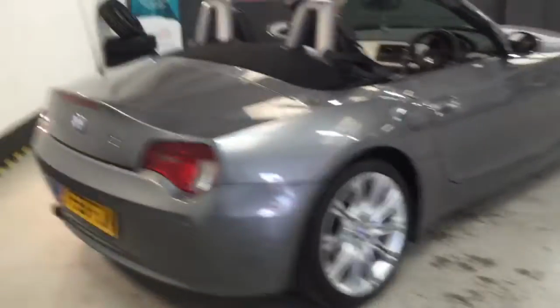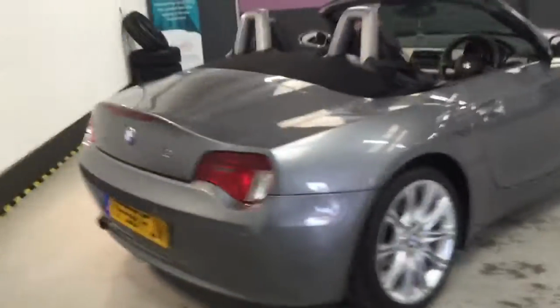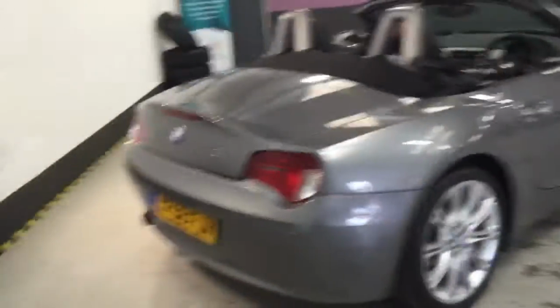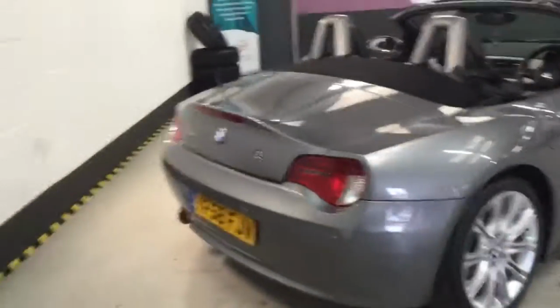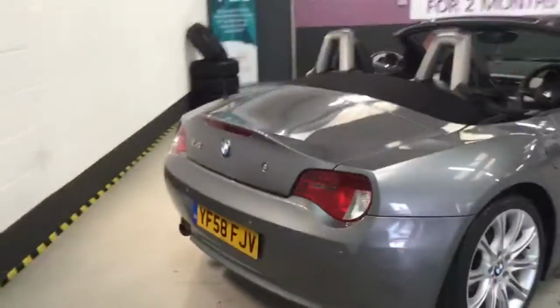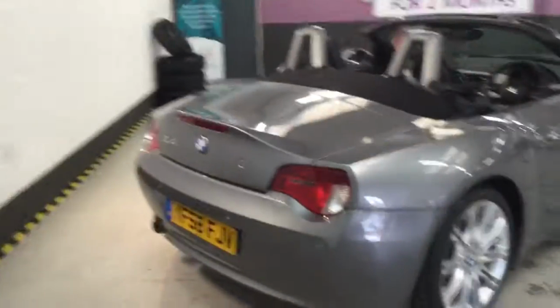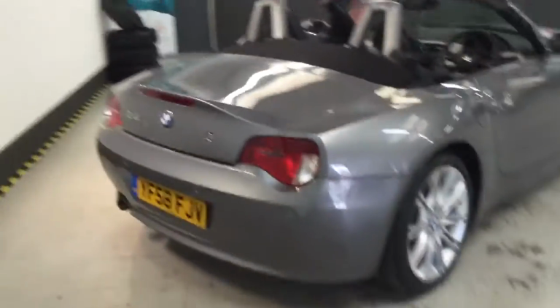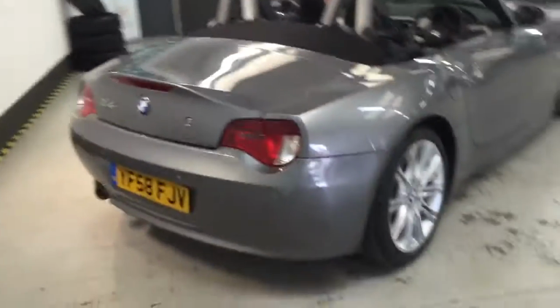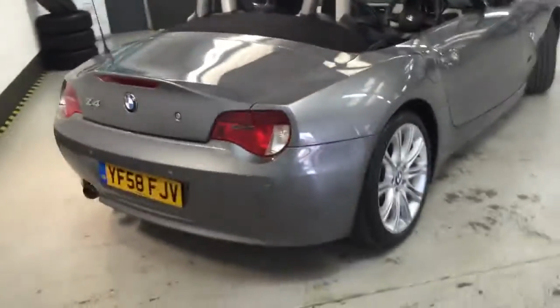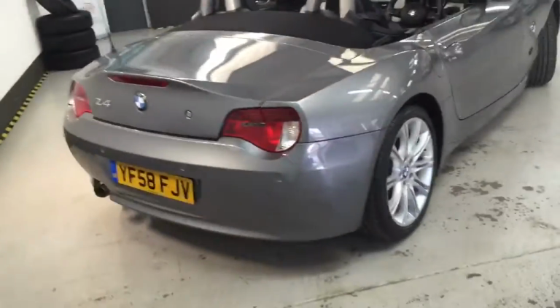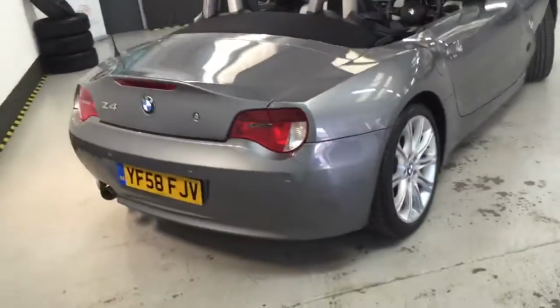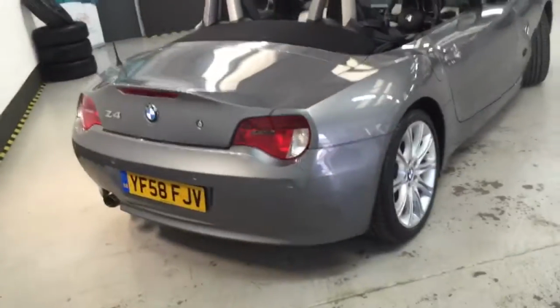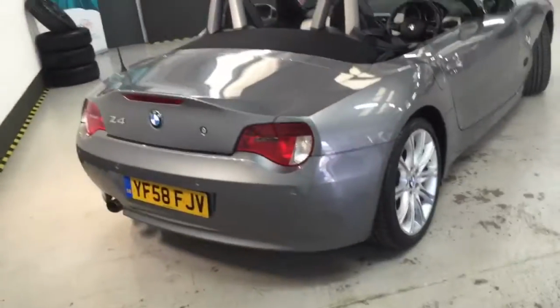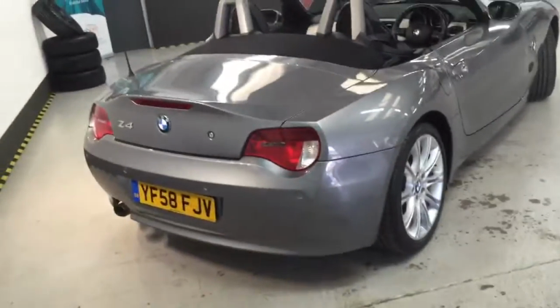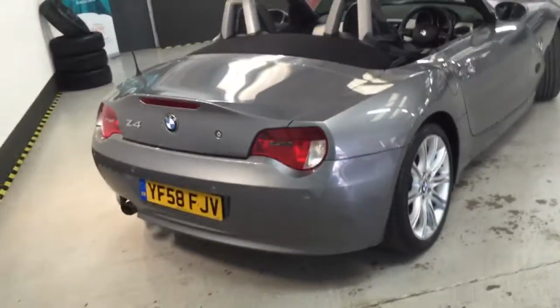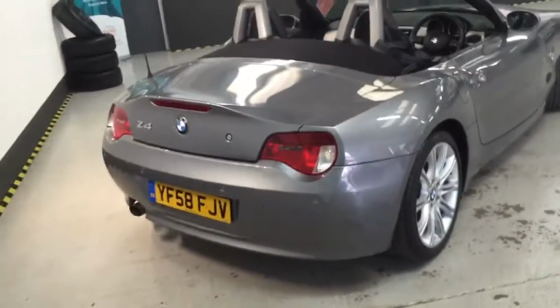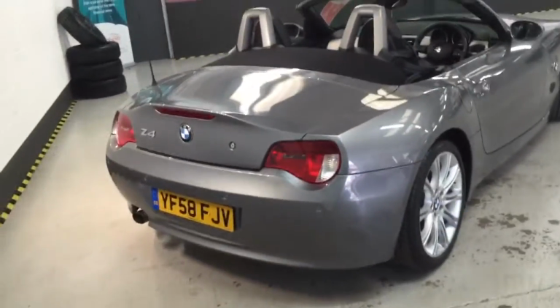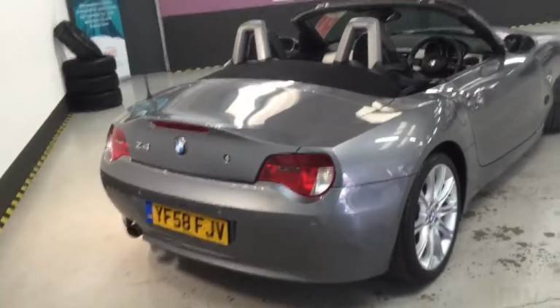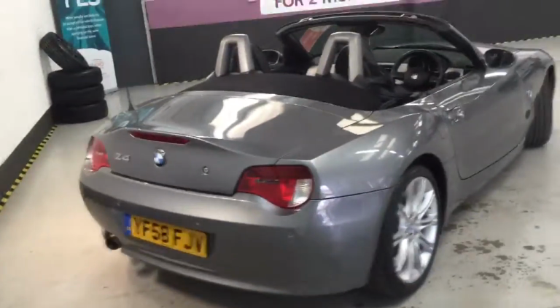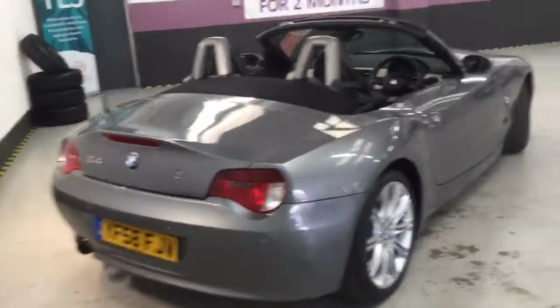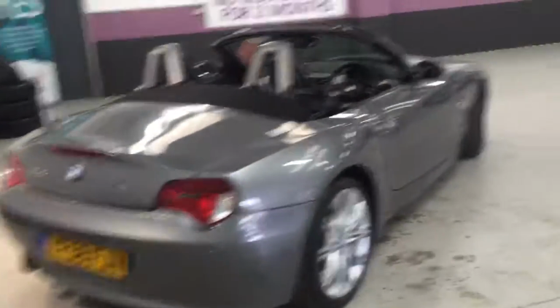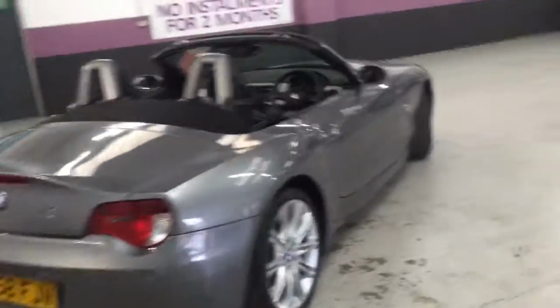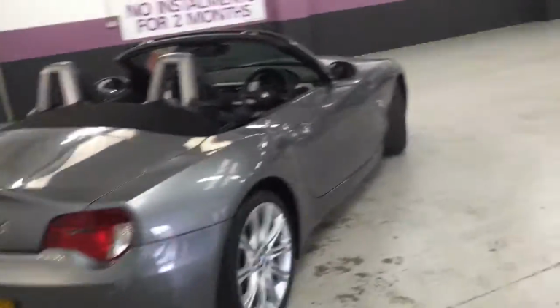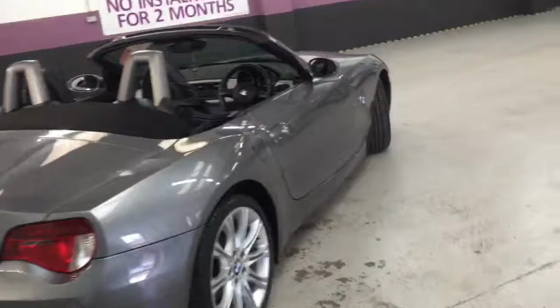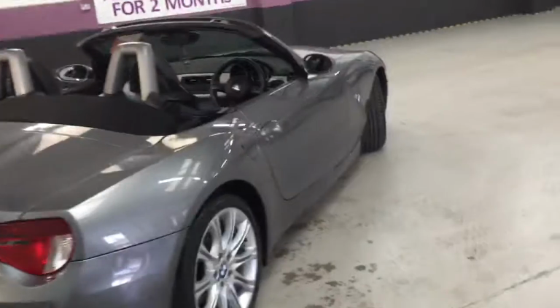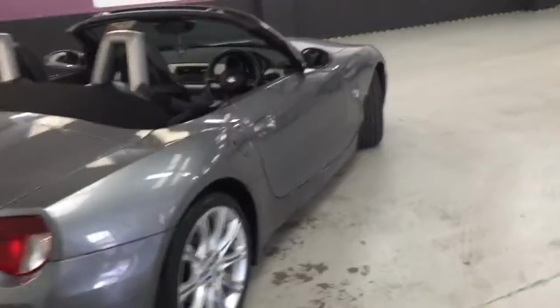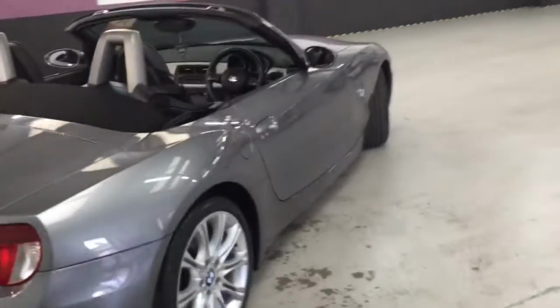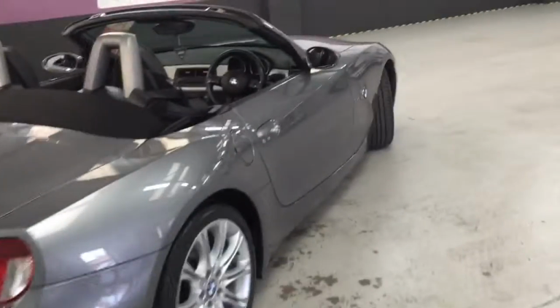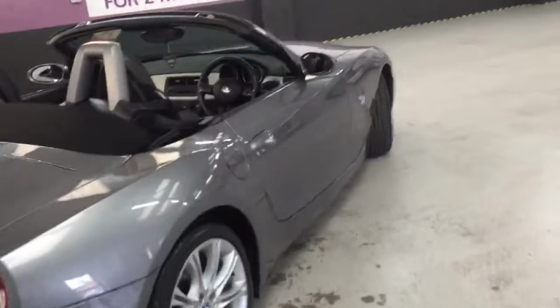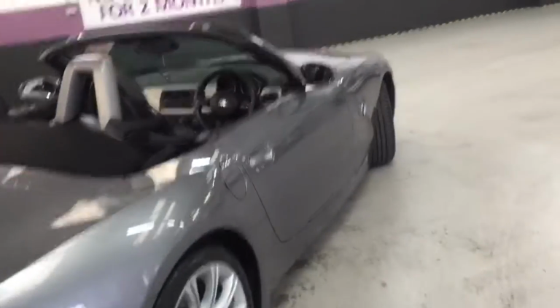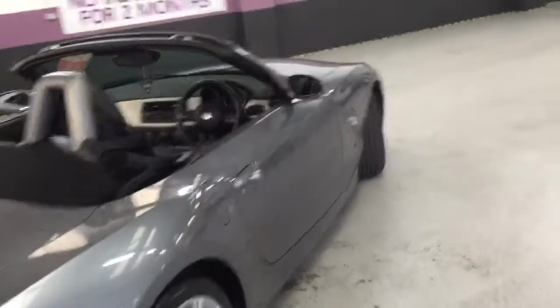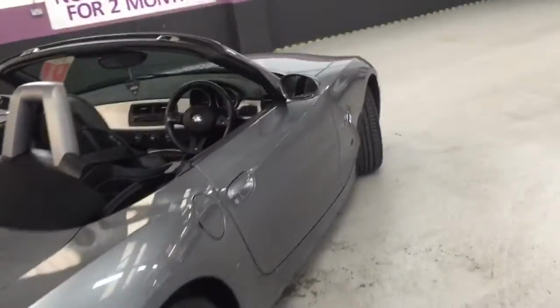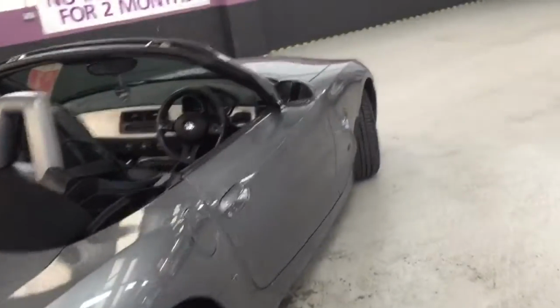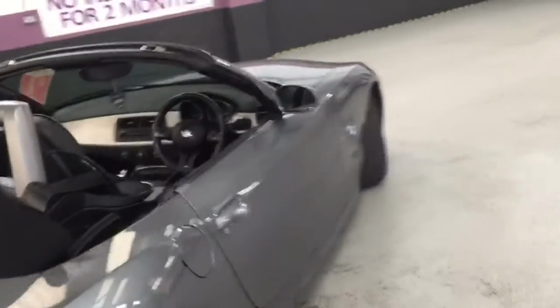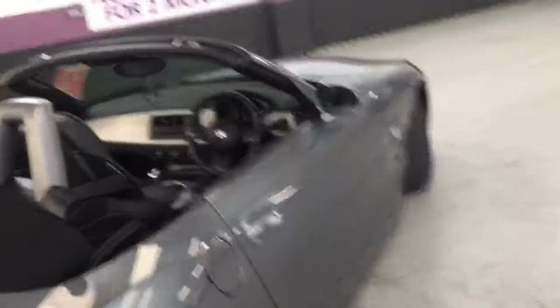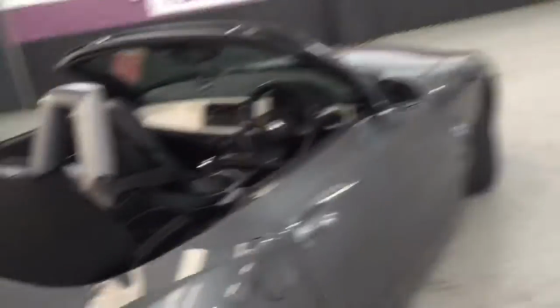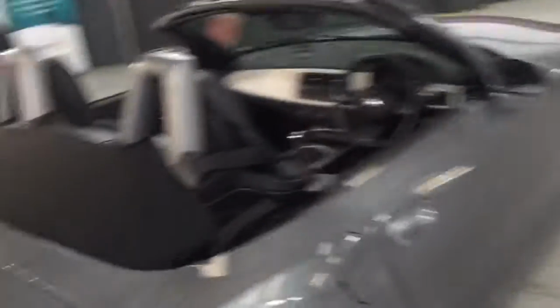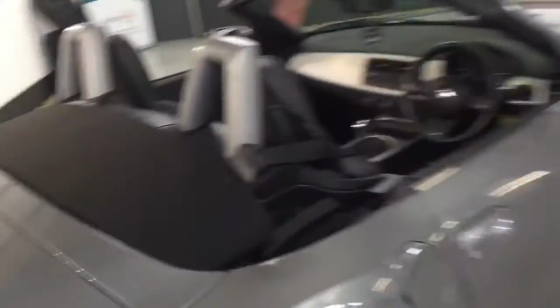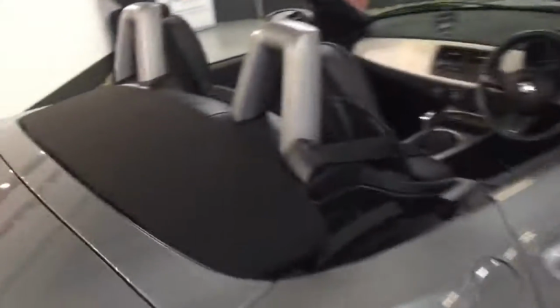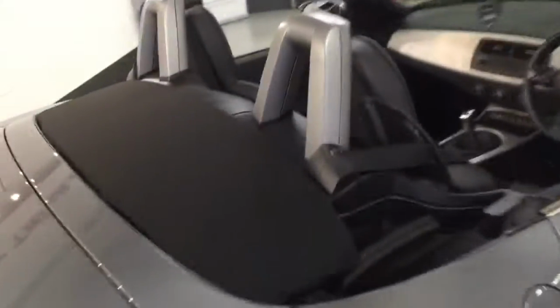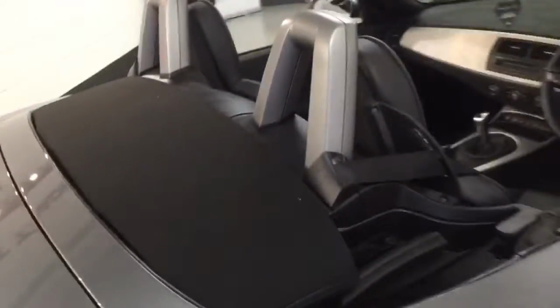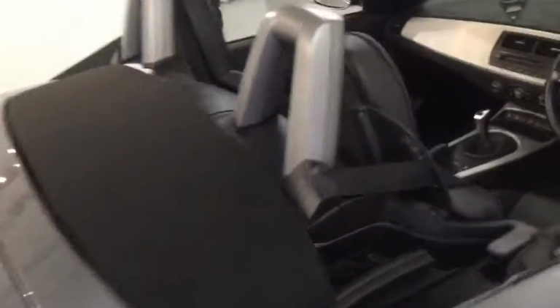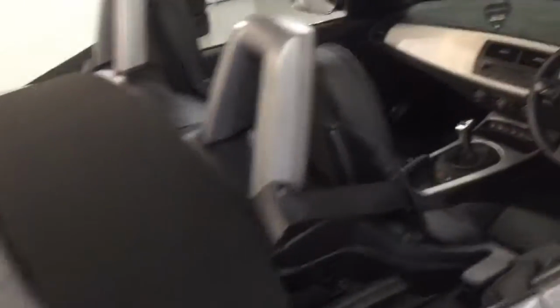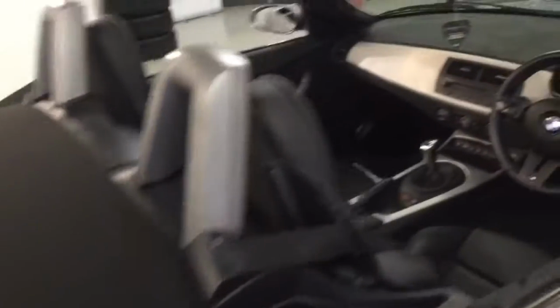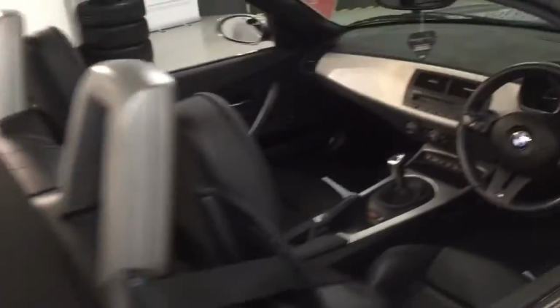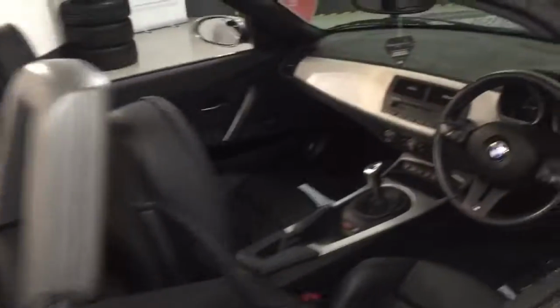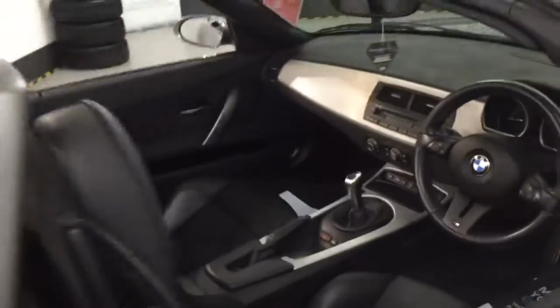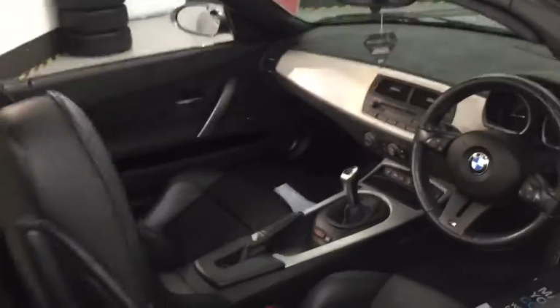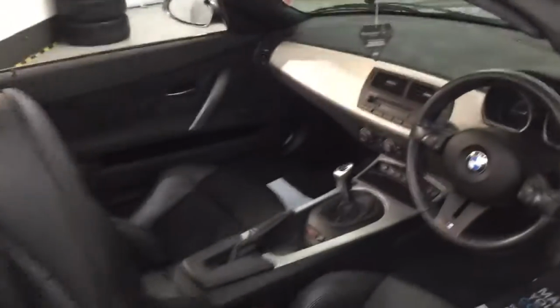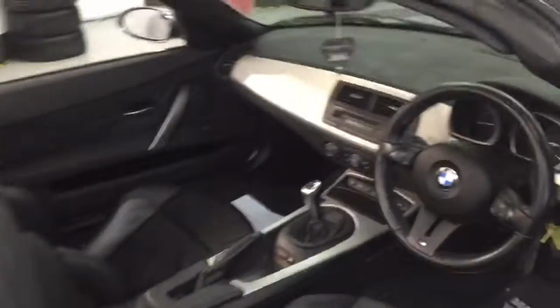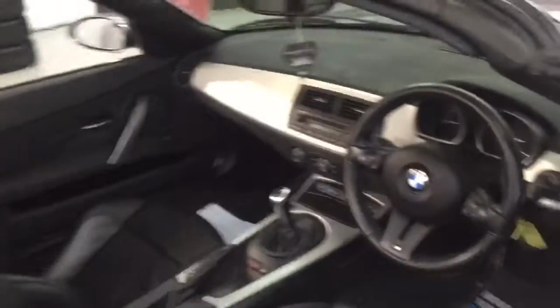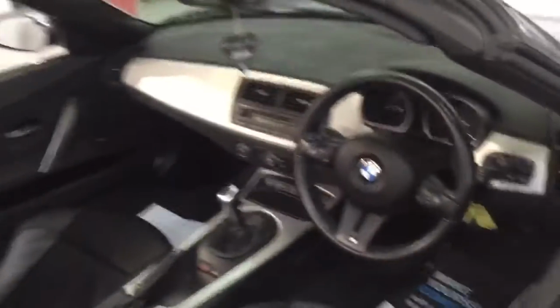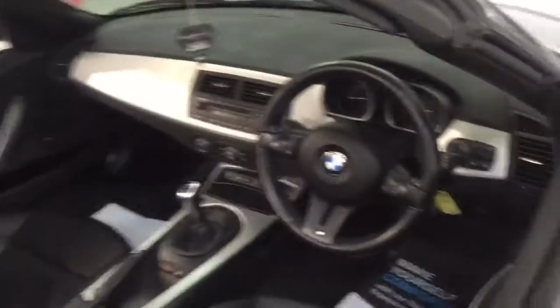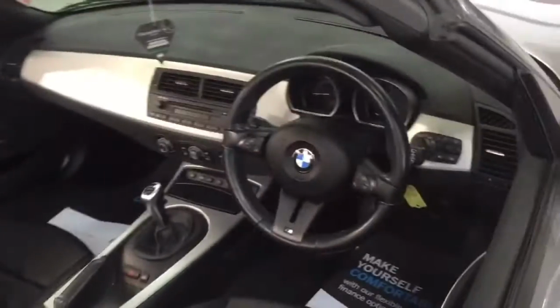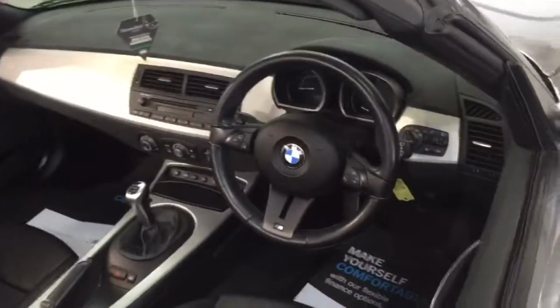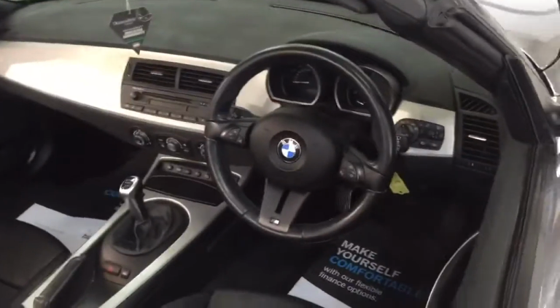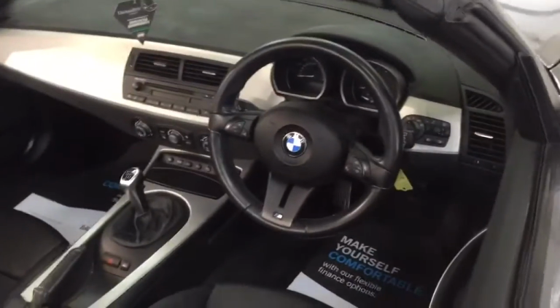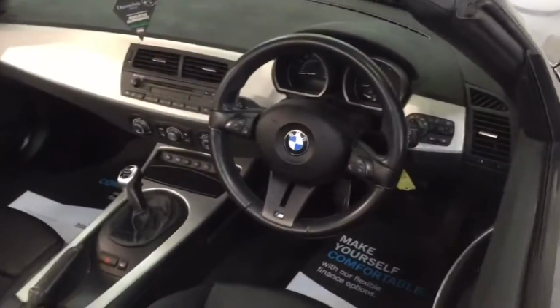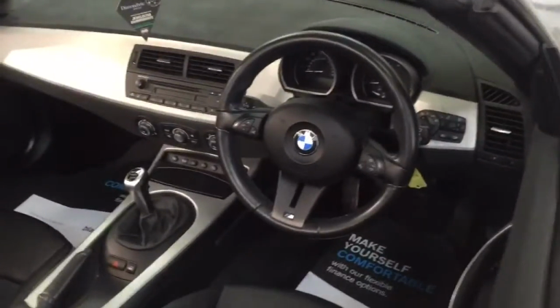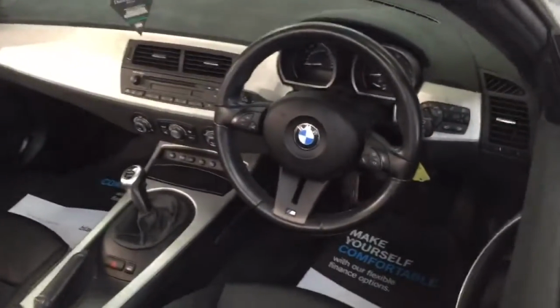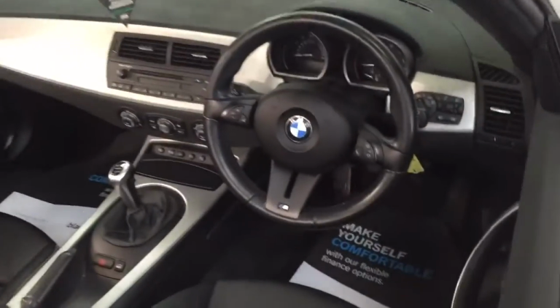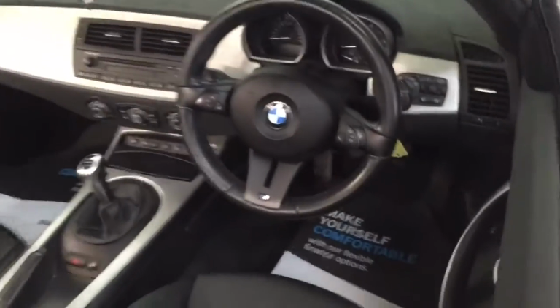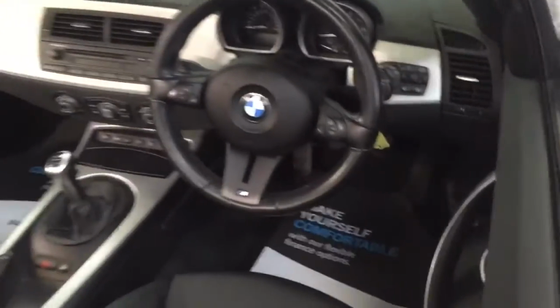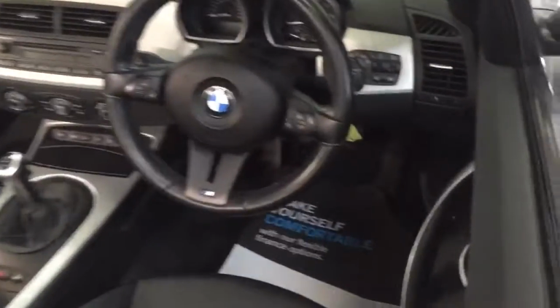Rear parking sensors. Obviously single exhaust on this one. Power hood — the hood's in fantastic condition, no marks, stains or anything like that.